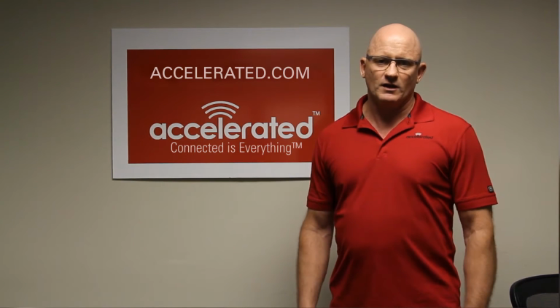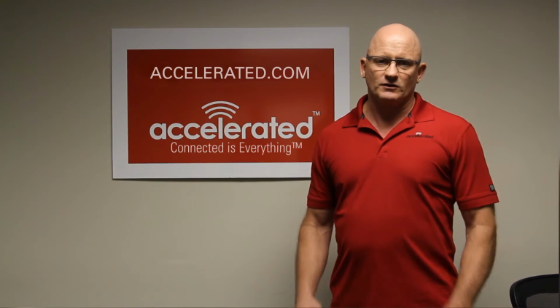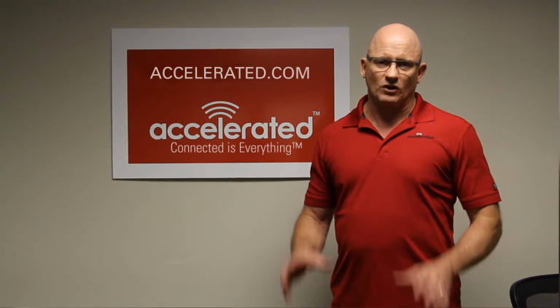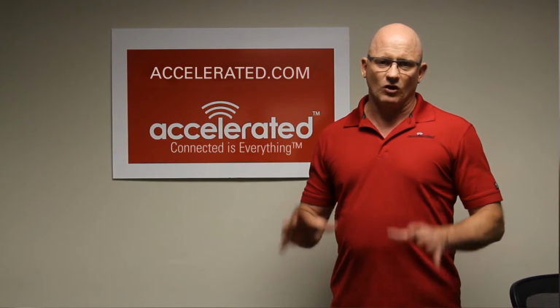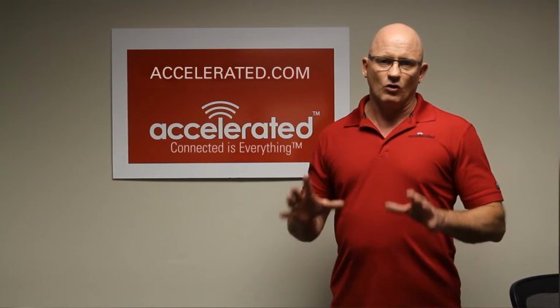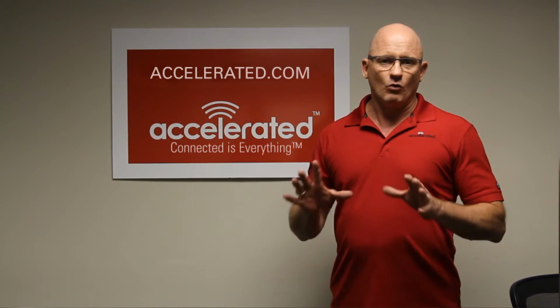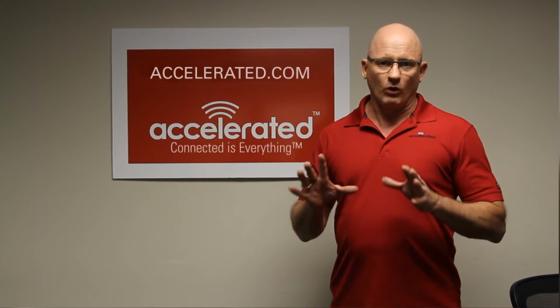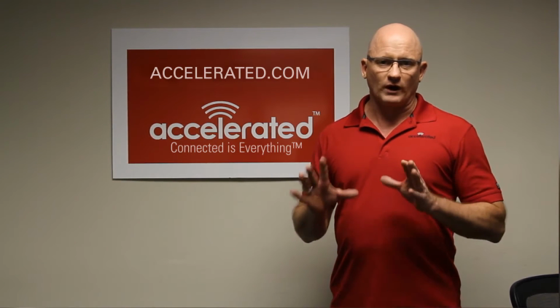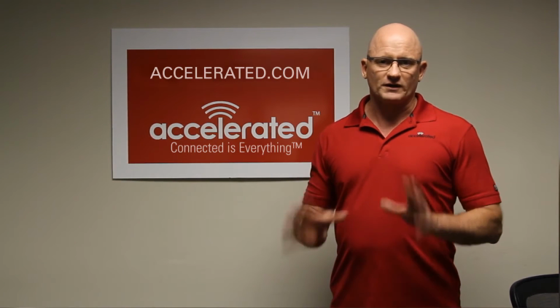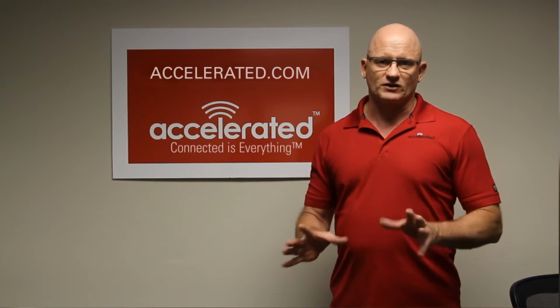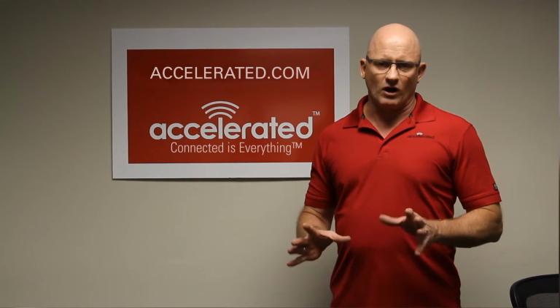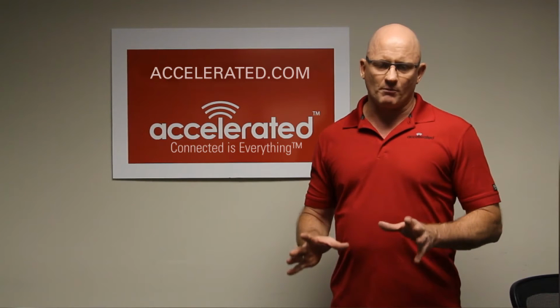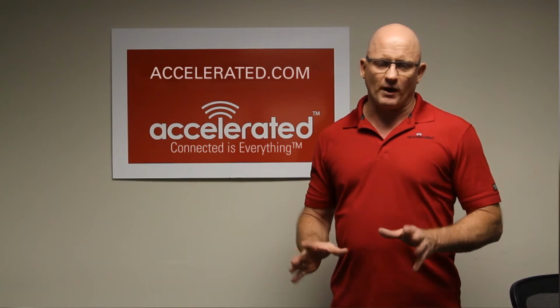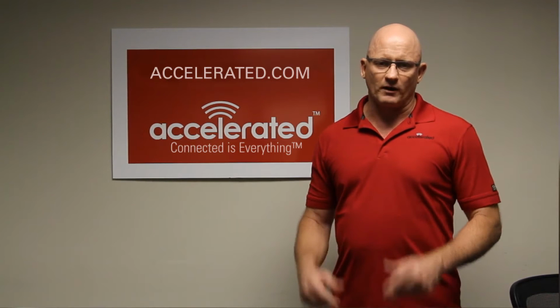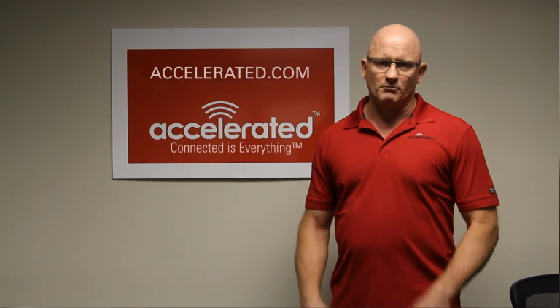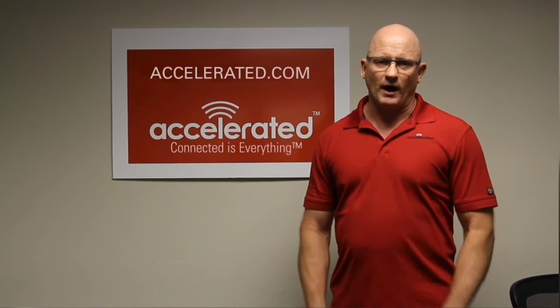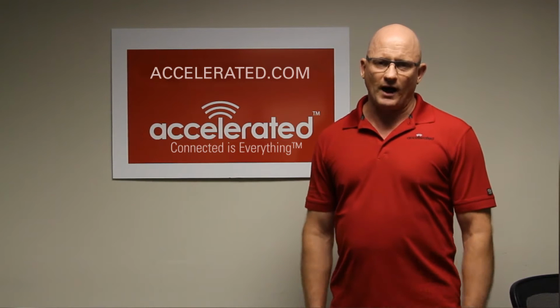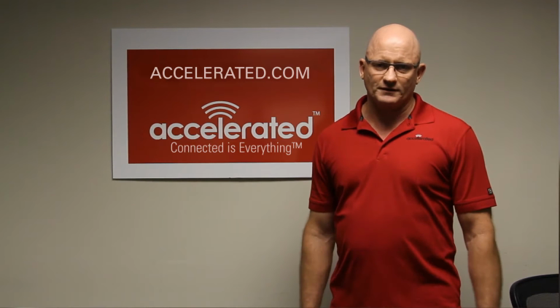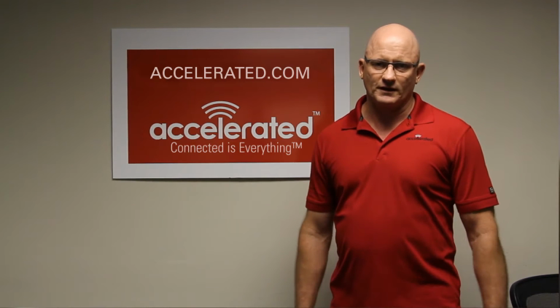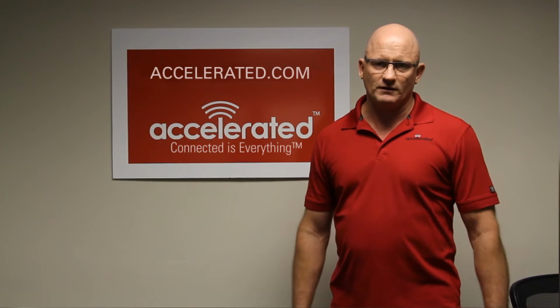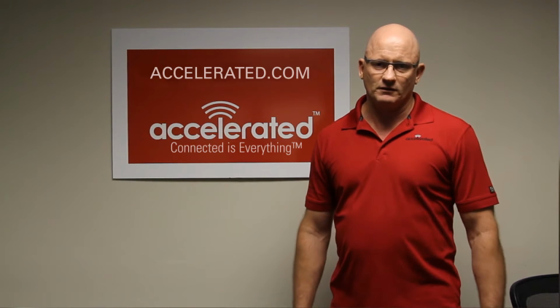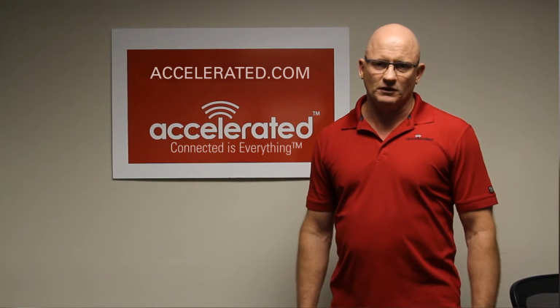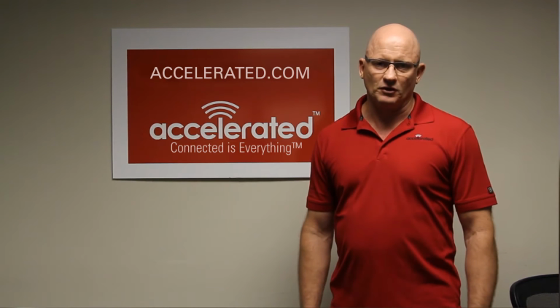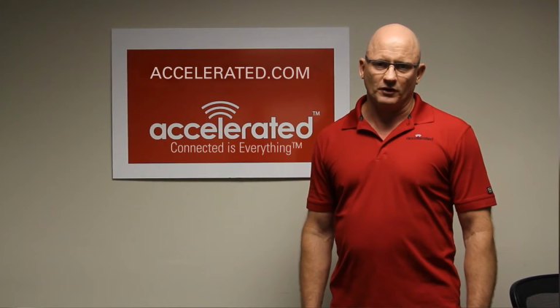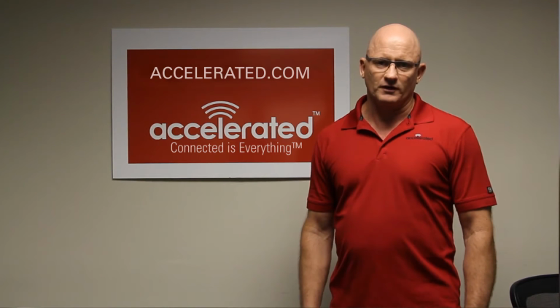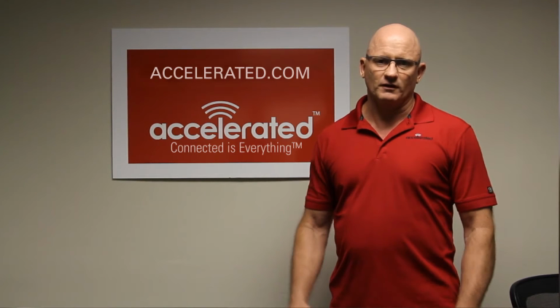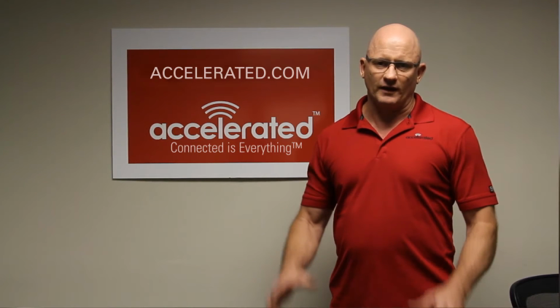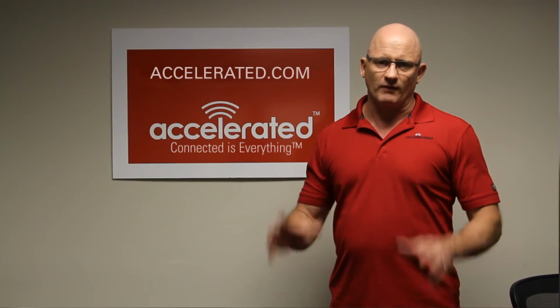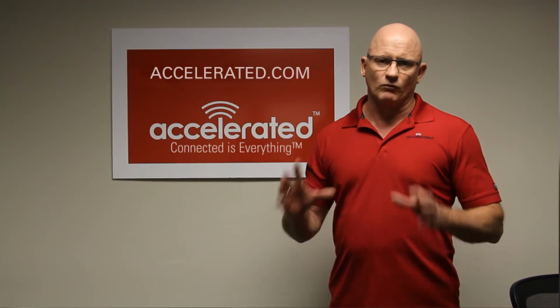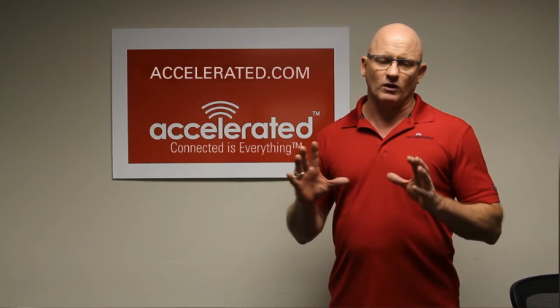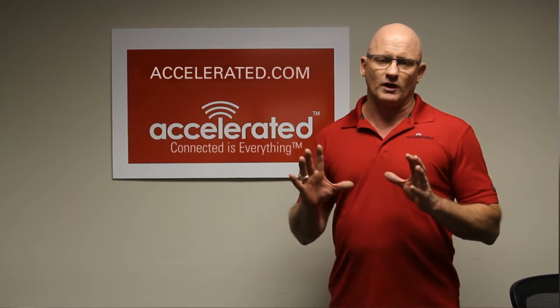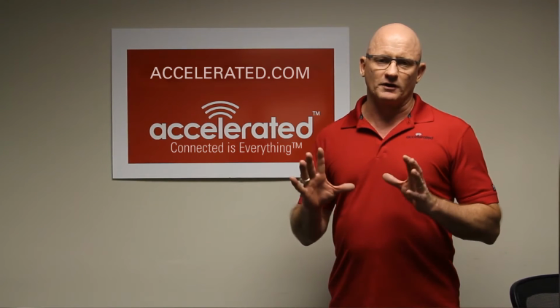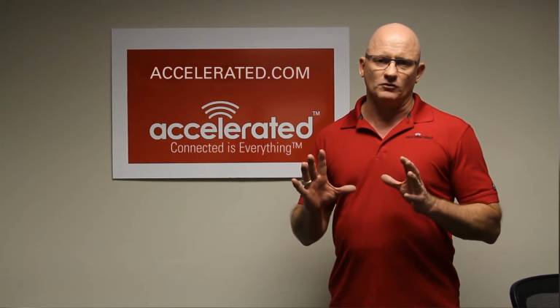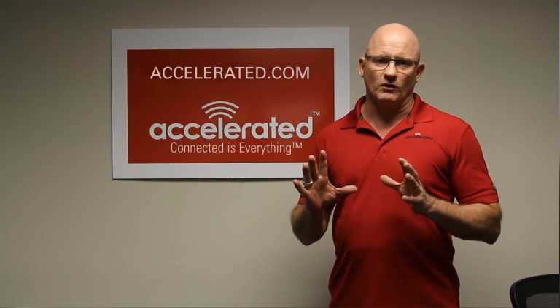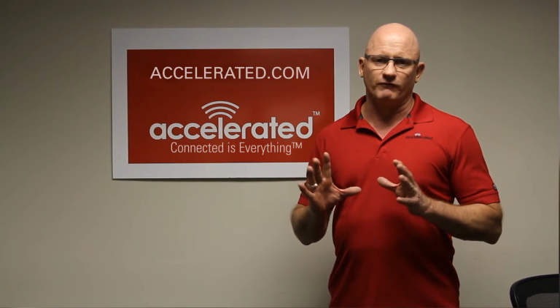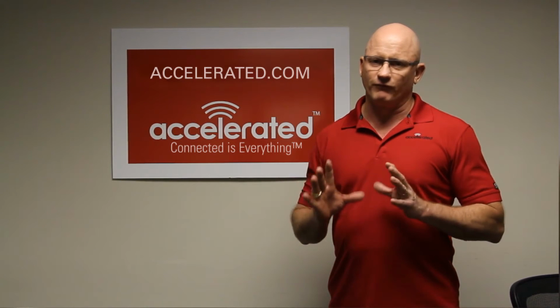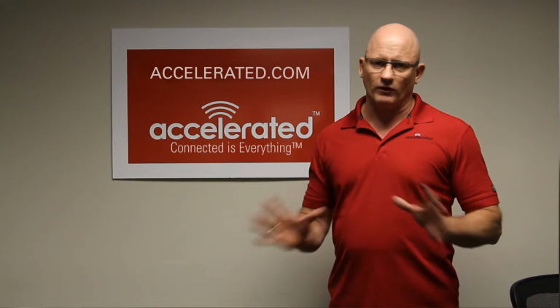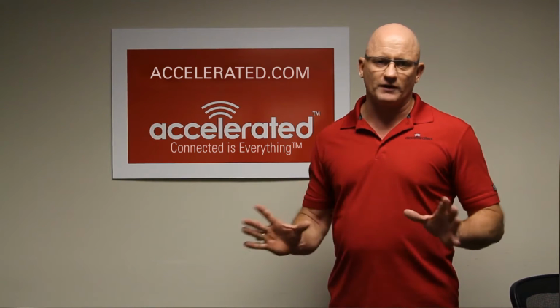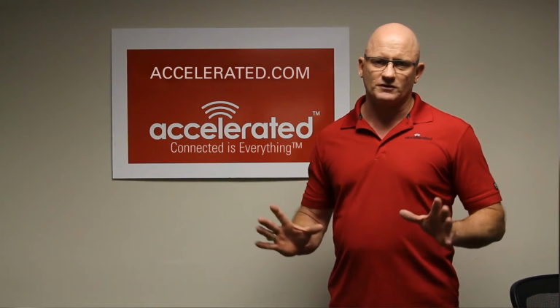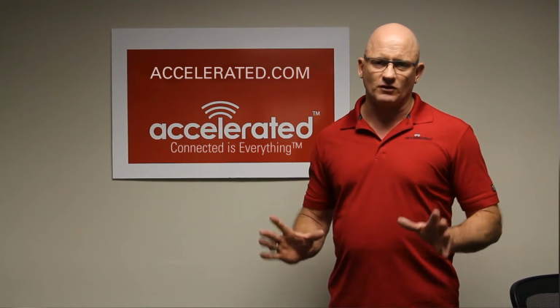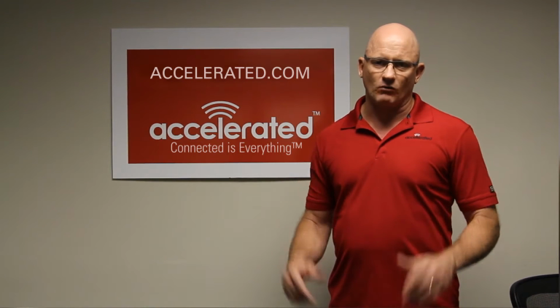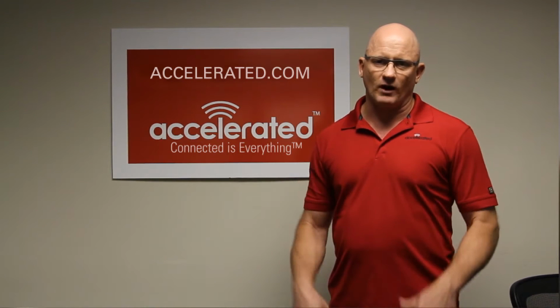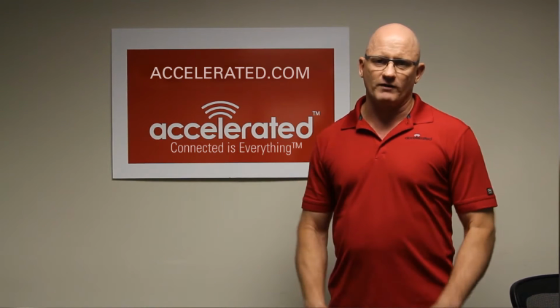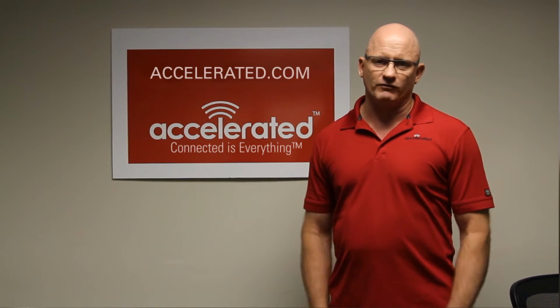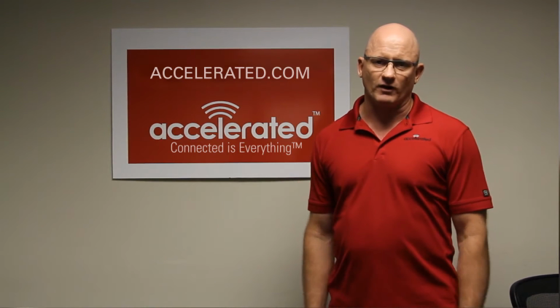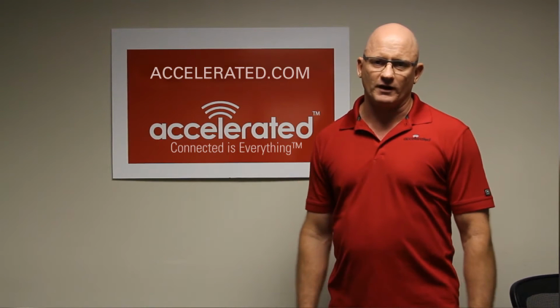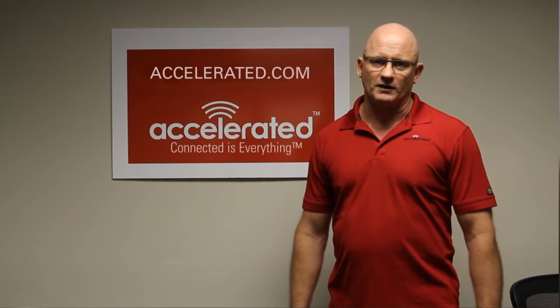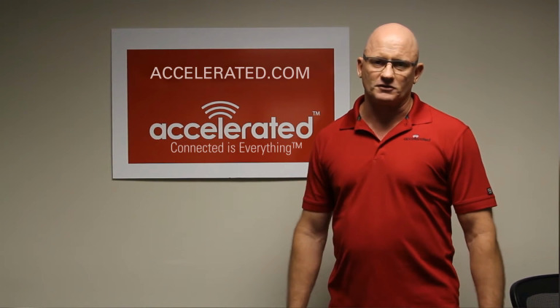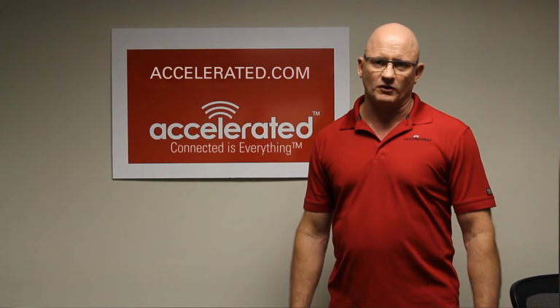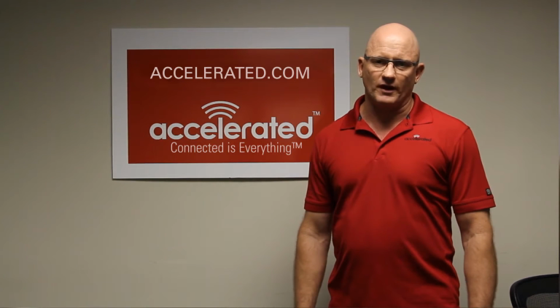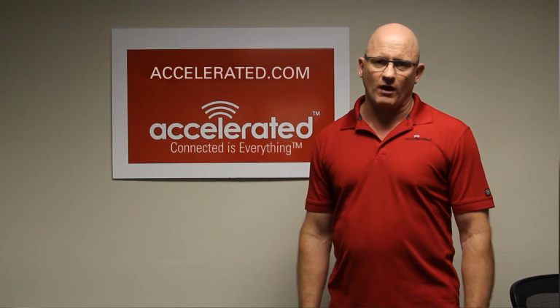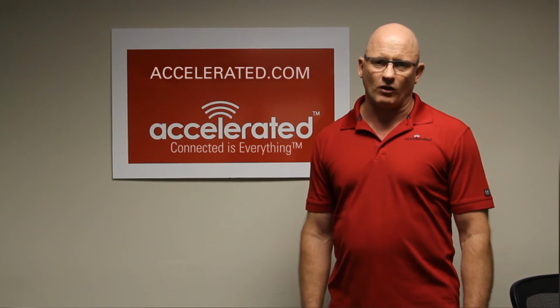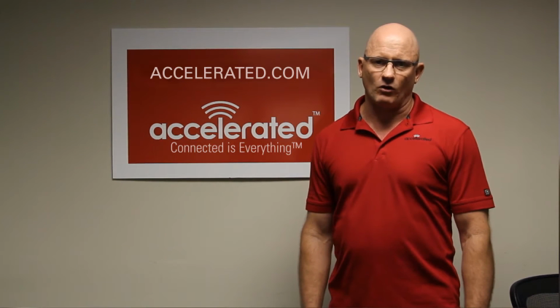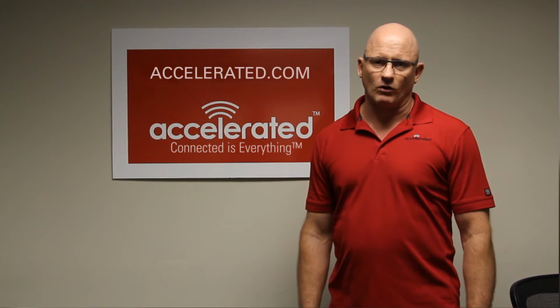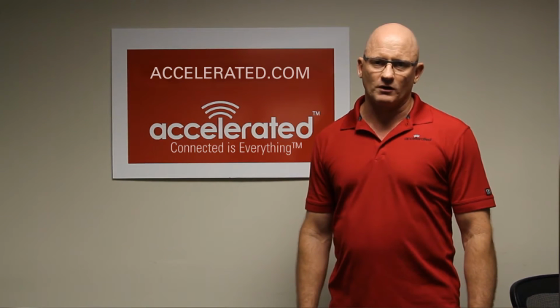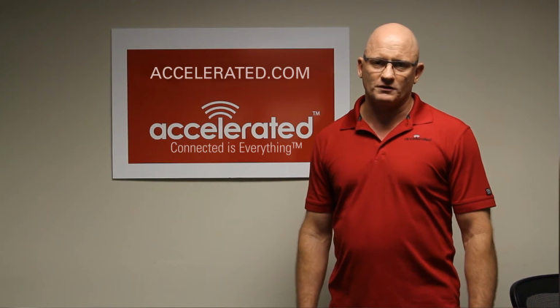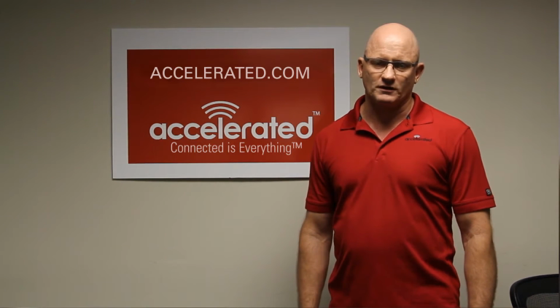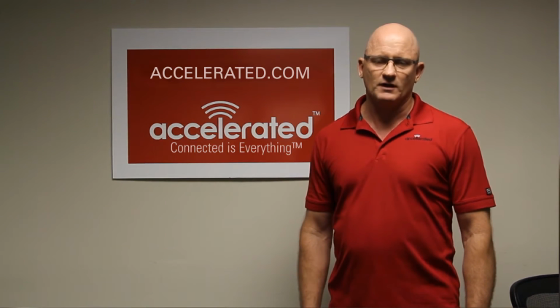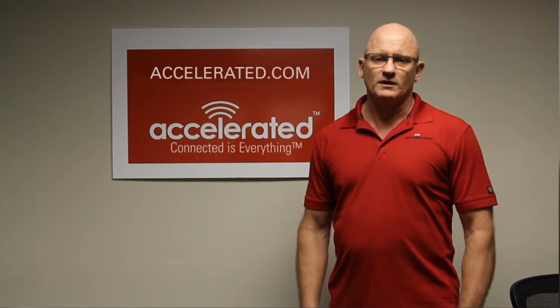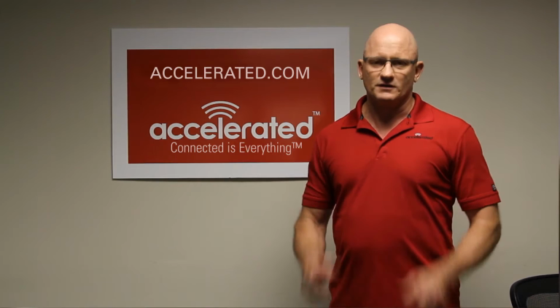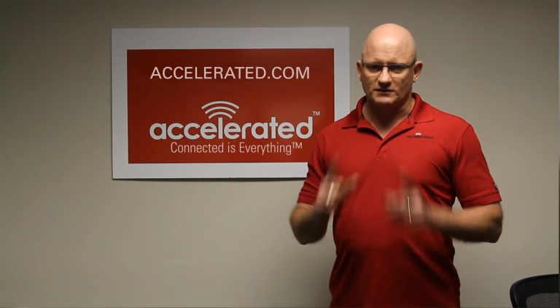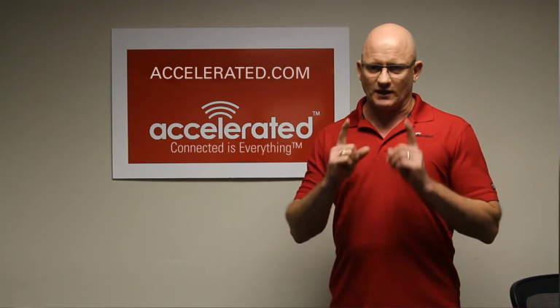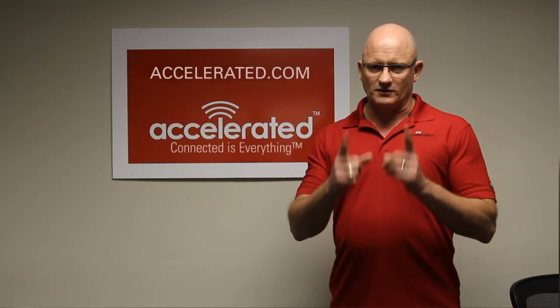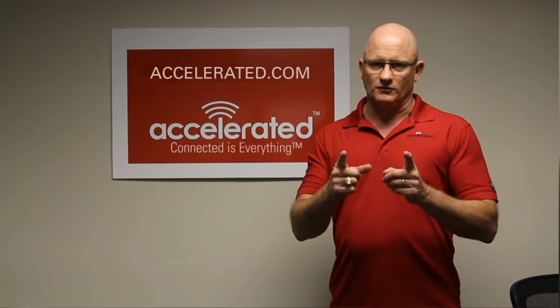We're going to start by unboxing the unit, then we're going to do a full install right in front of you to show you how it all works. Stay tuned.